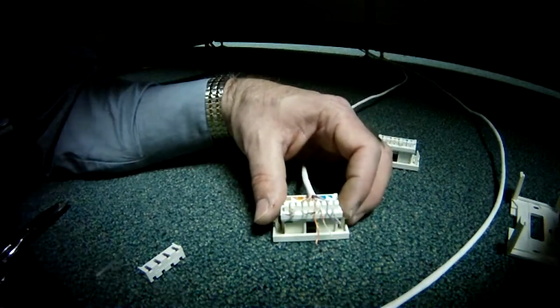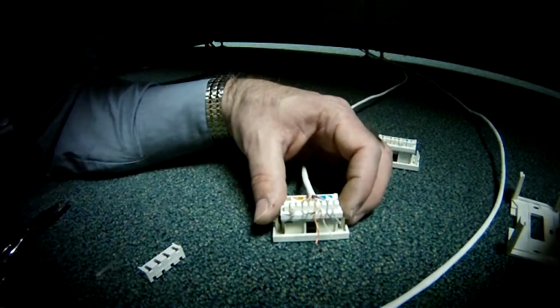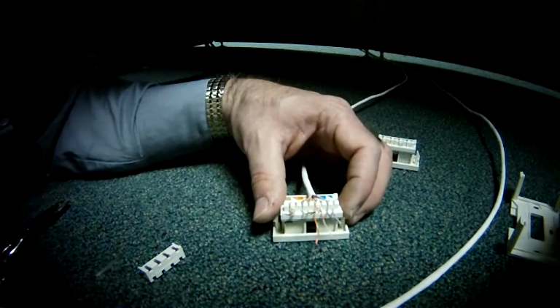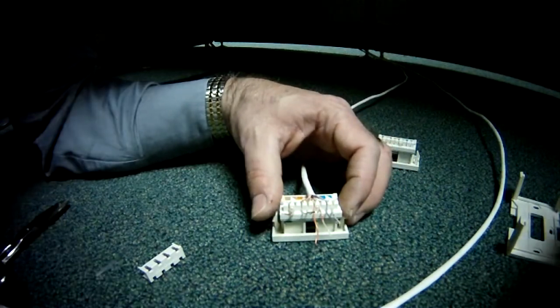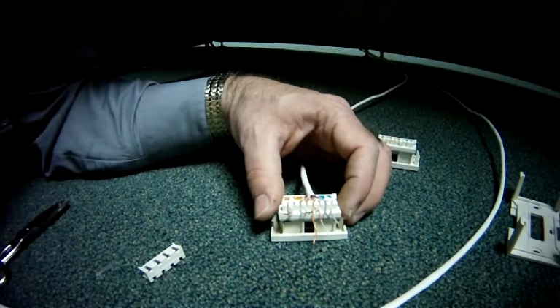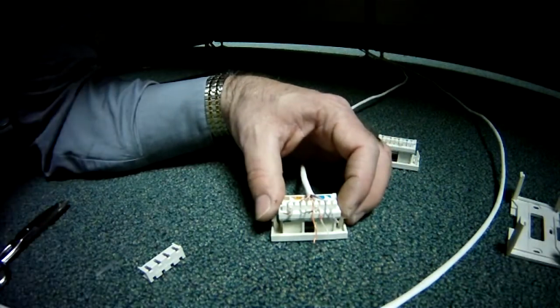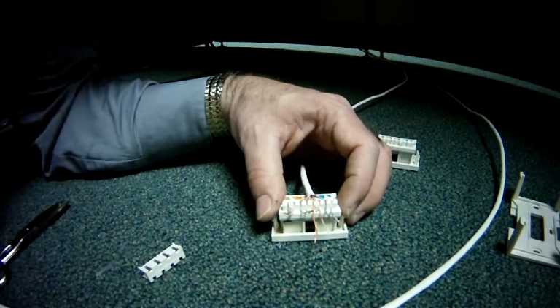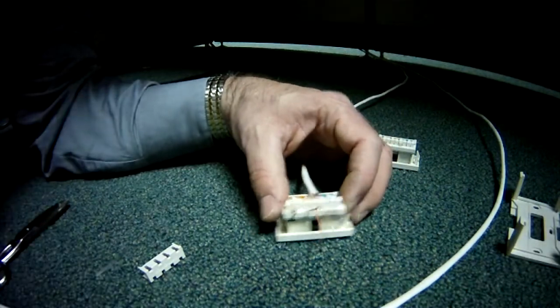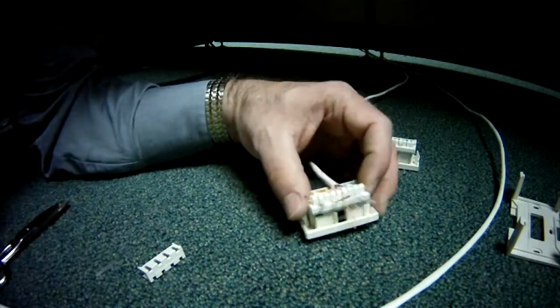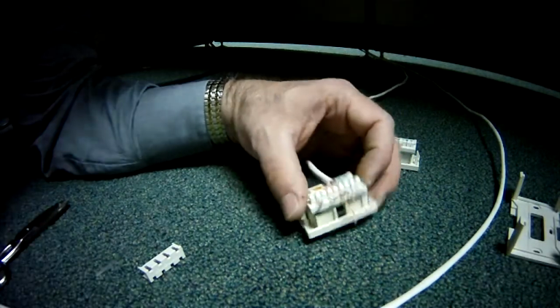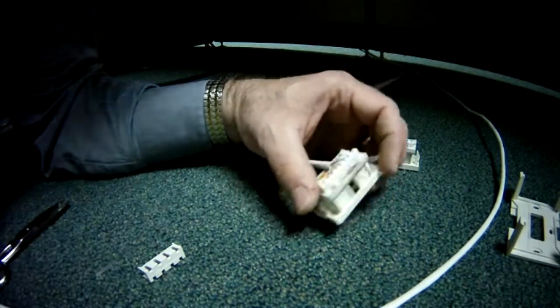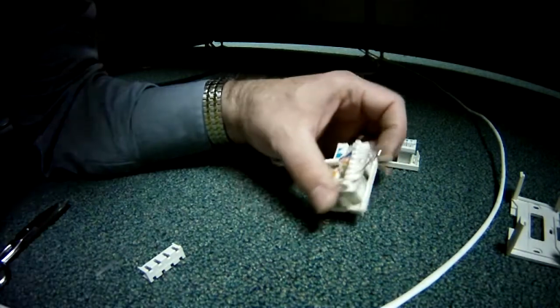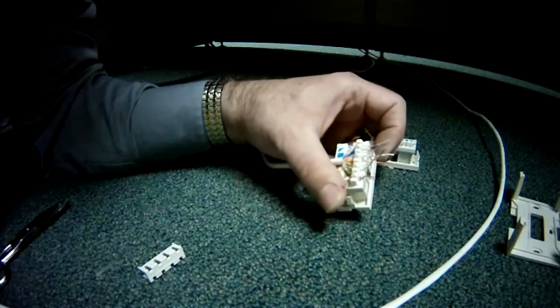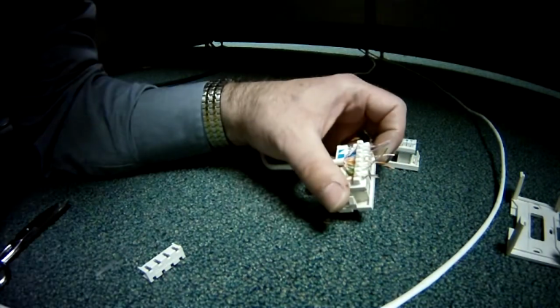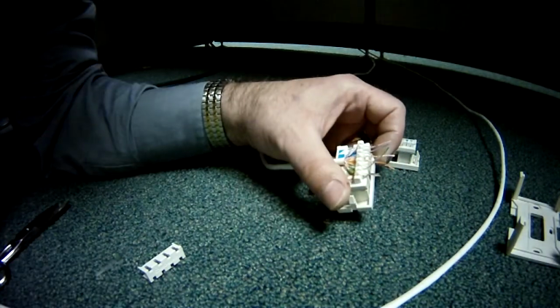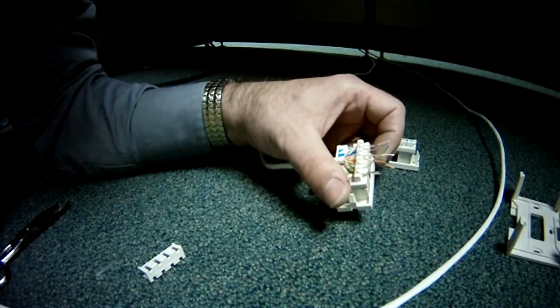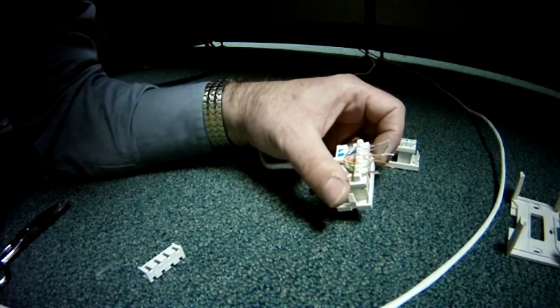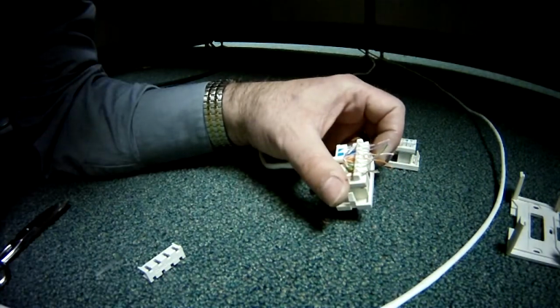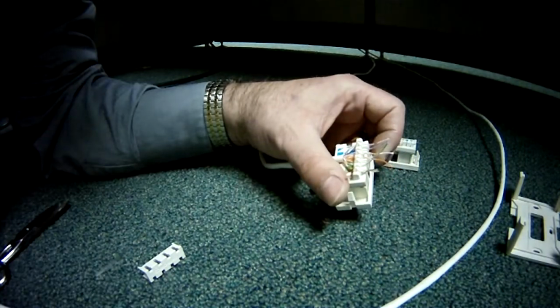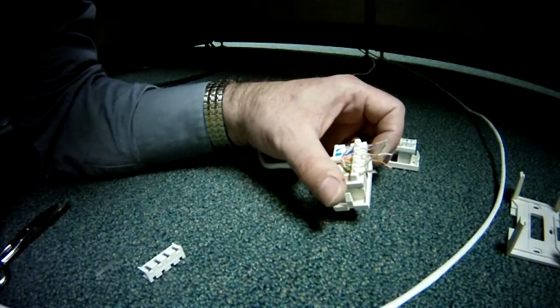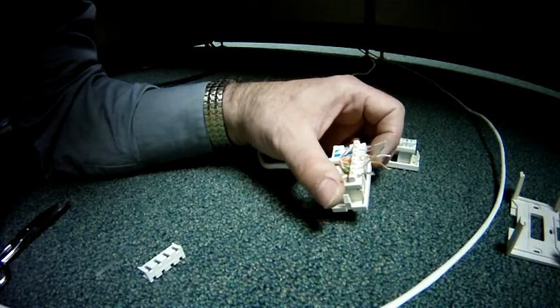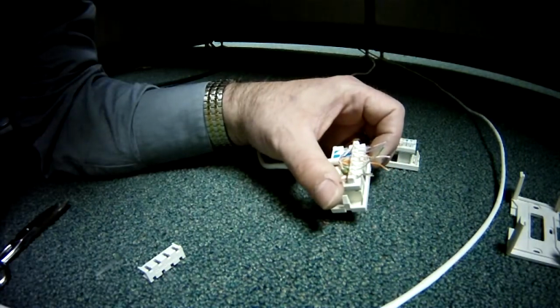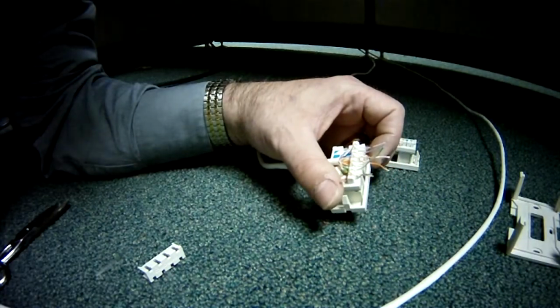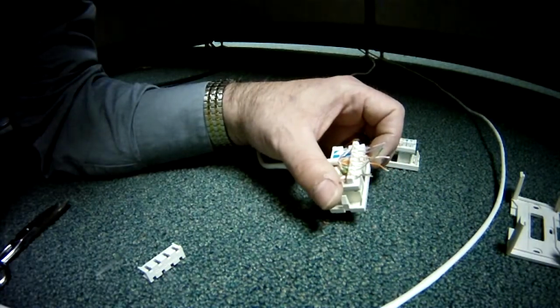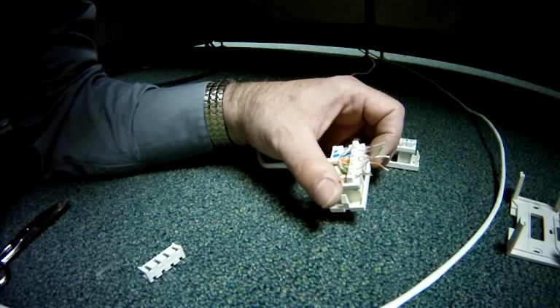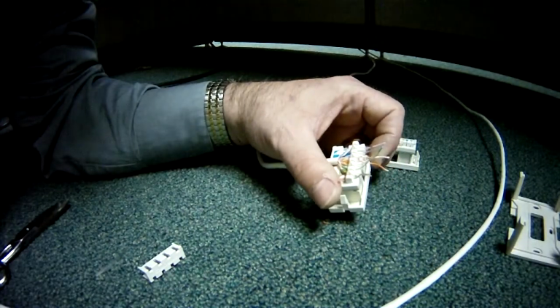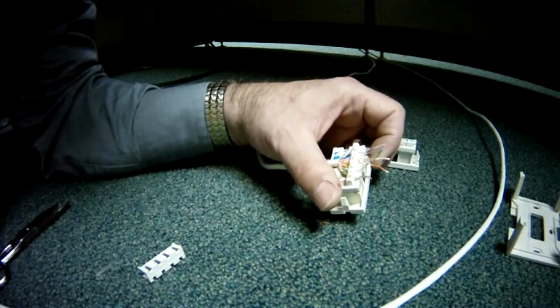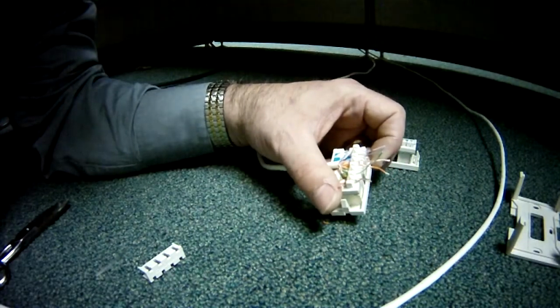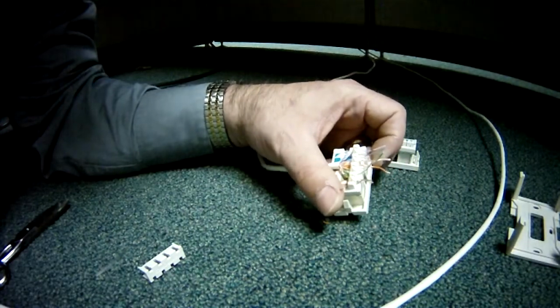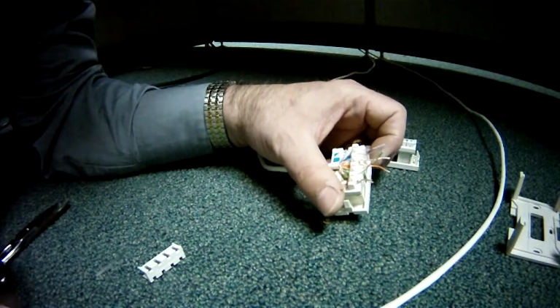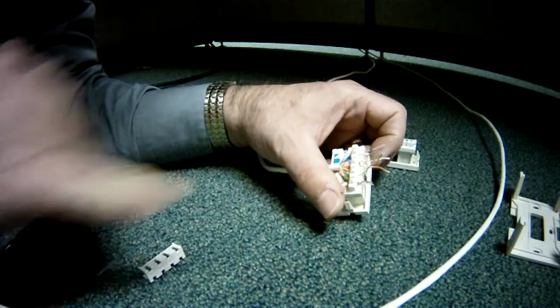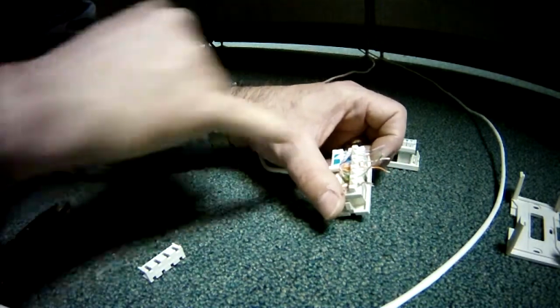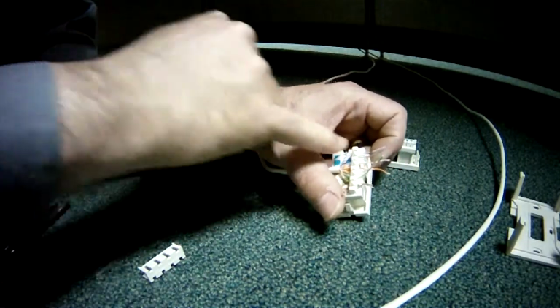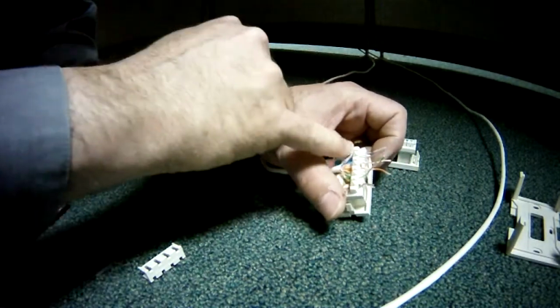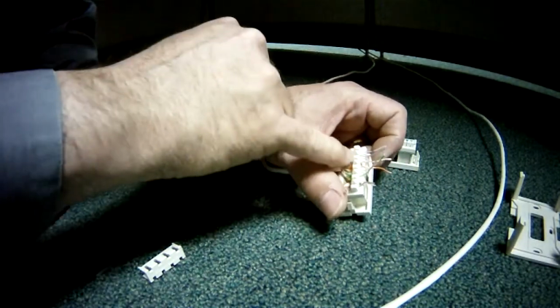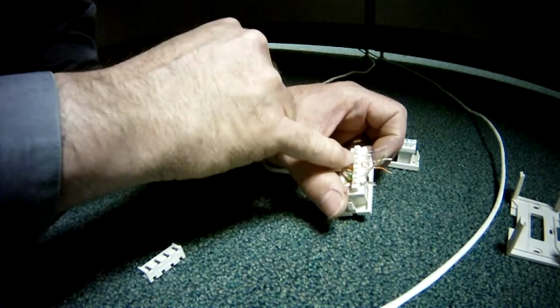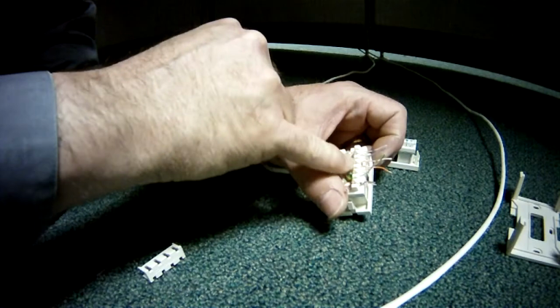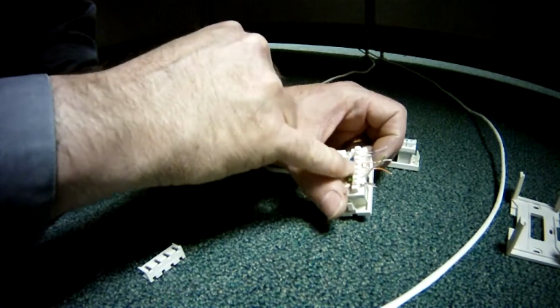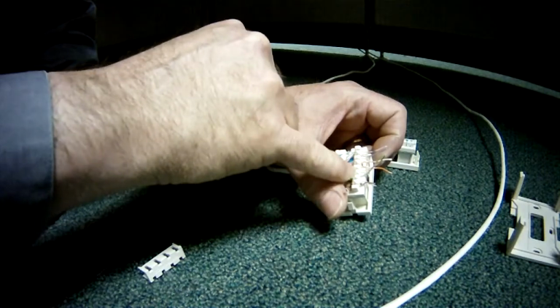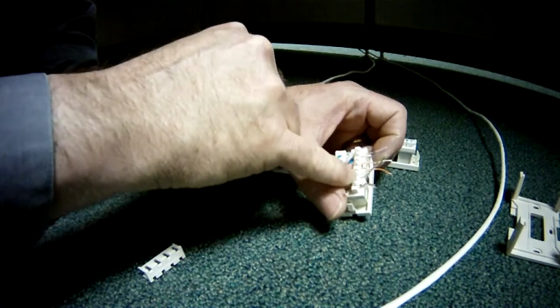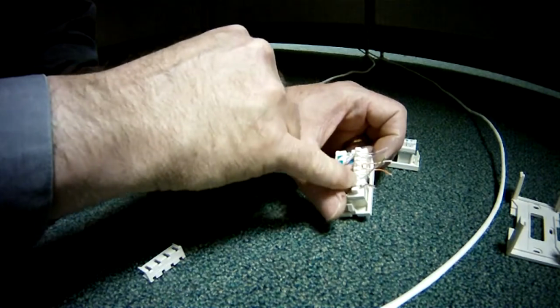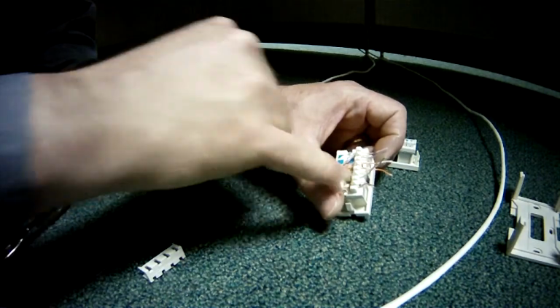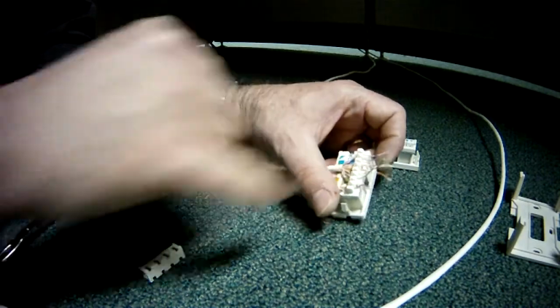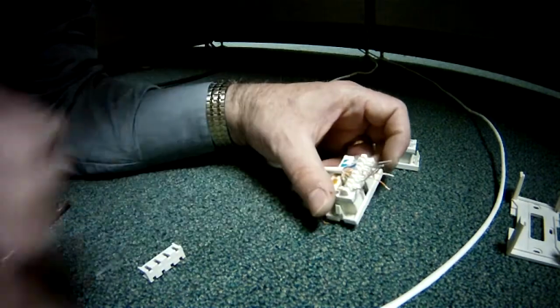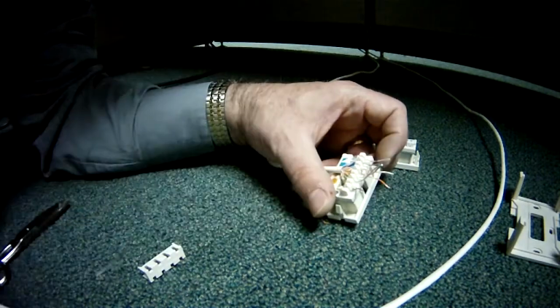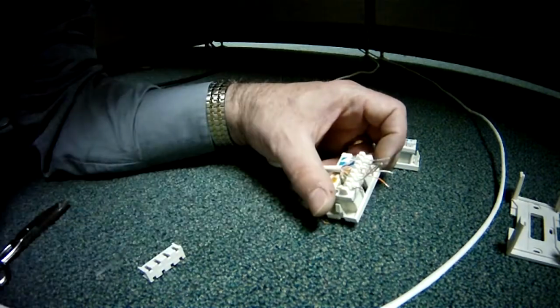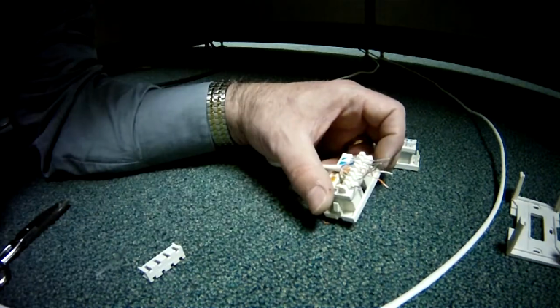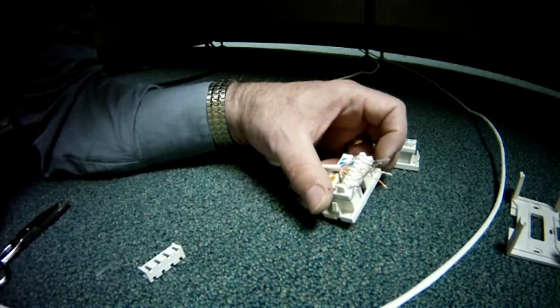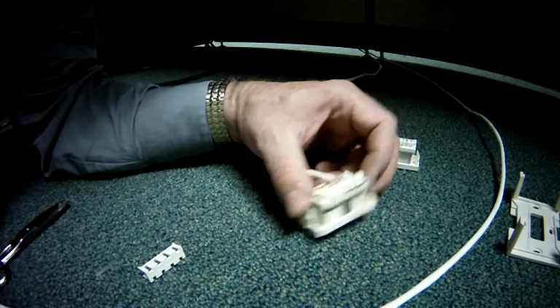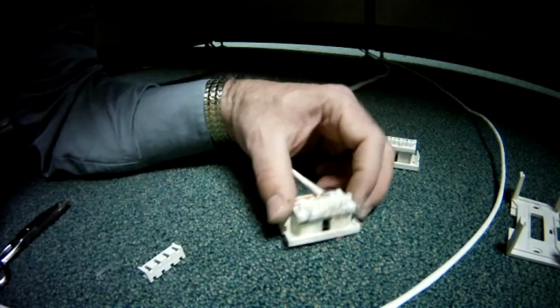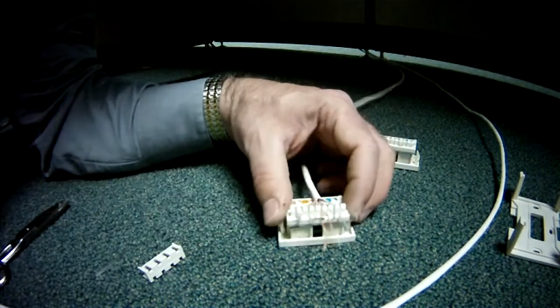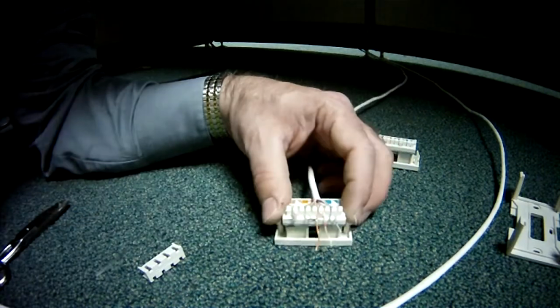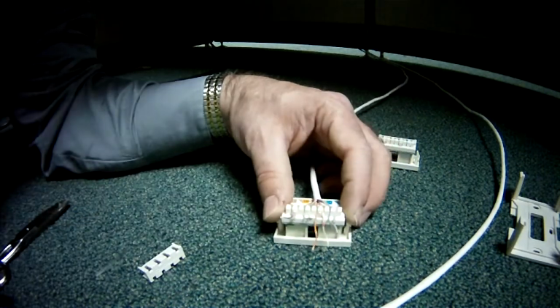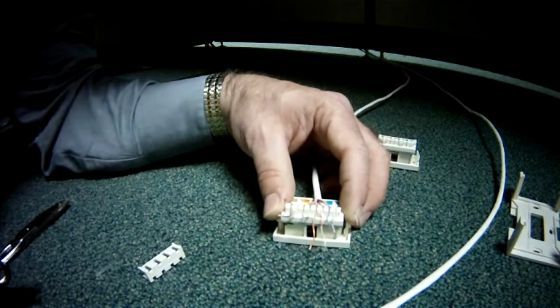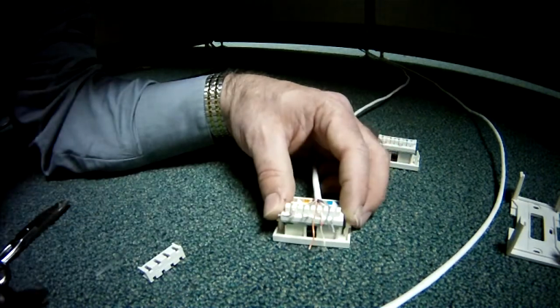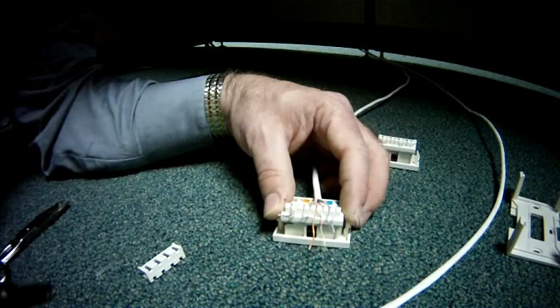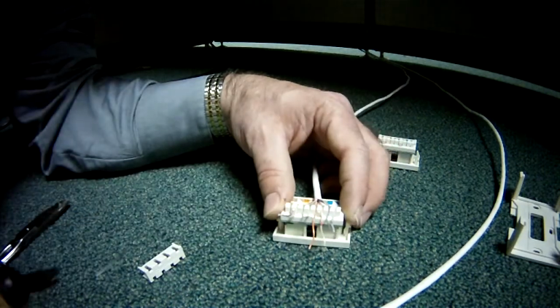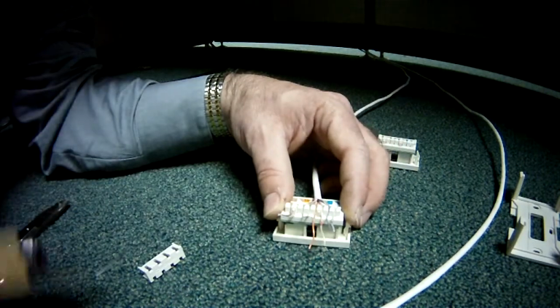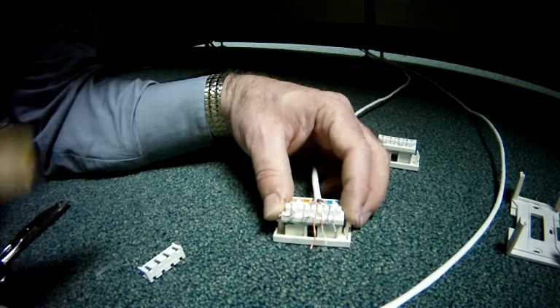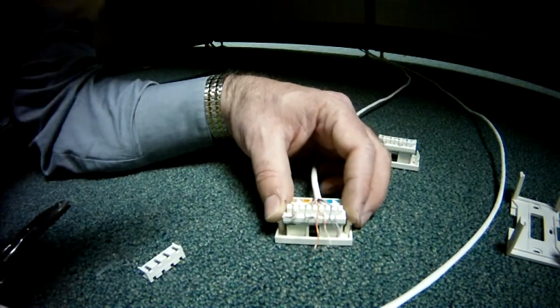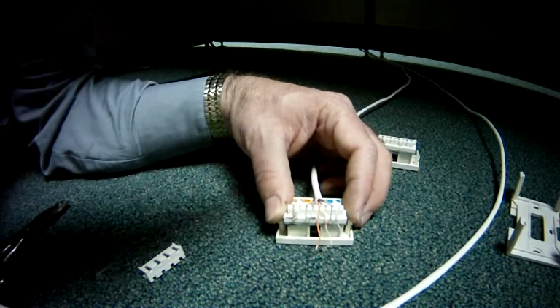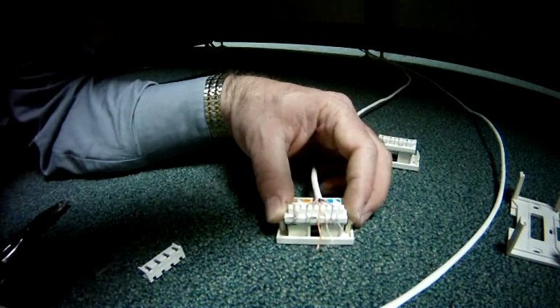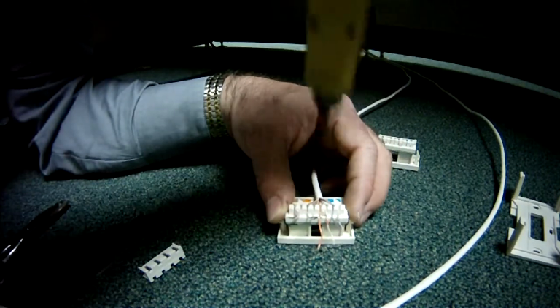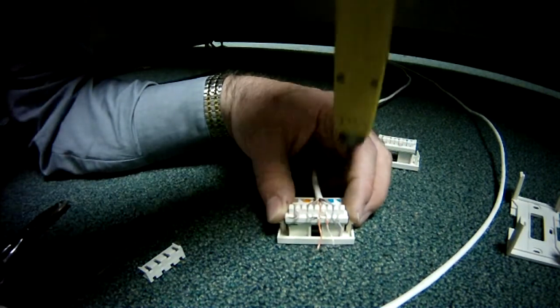Got them all fanned out. I'll do one last visual check to make sure I've got tip ring, tip ring, tip ring, tip ring — and then I will punch down.